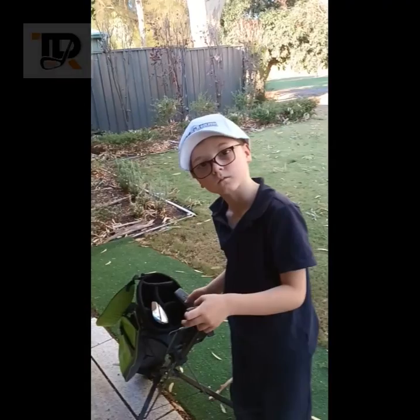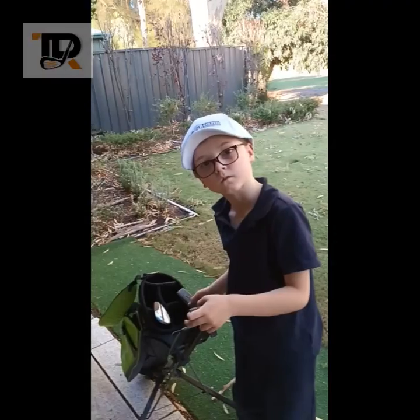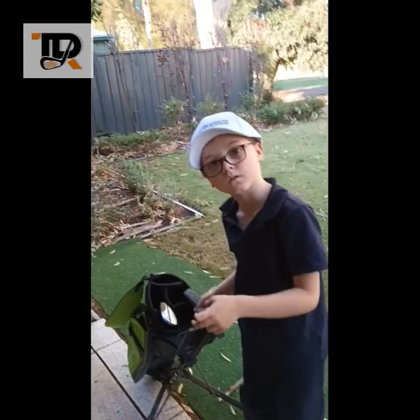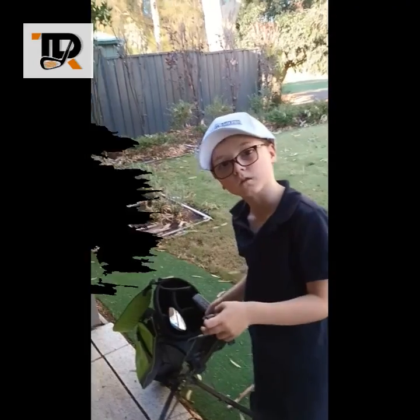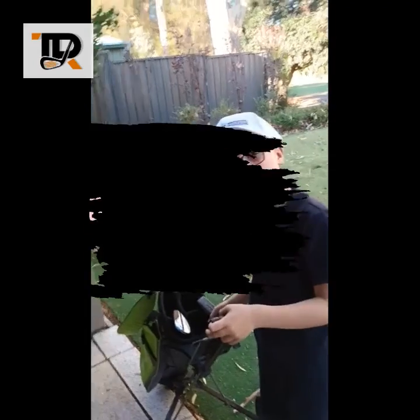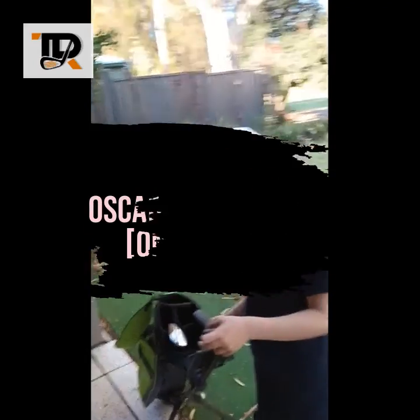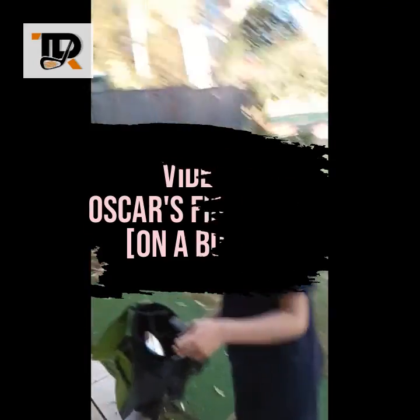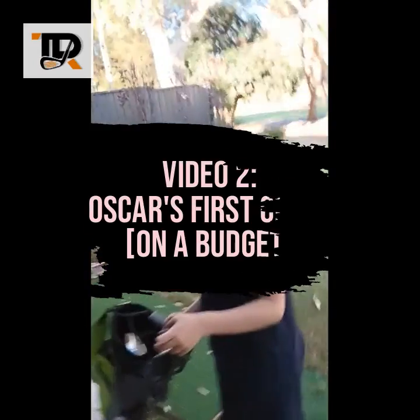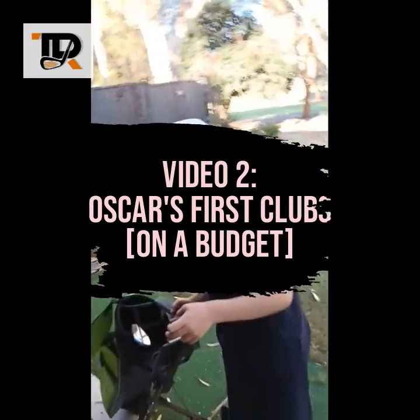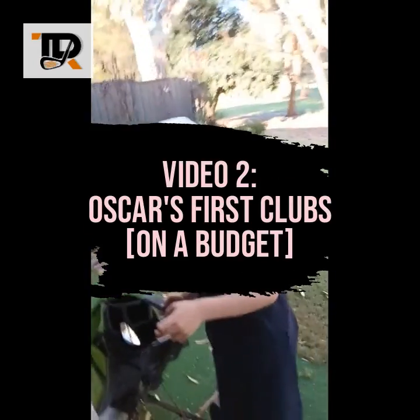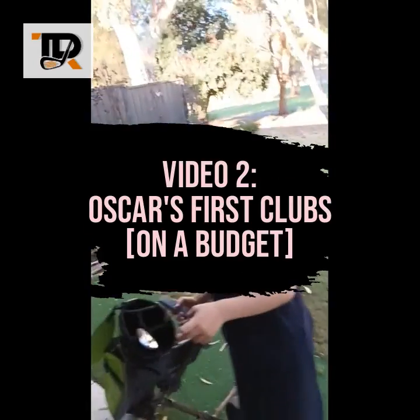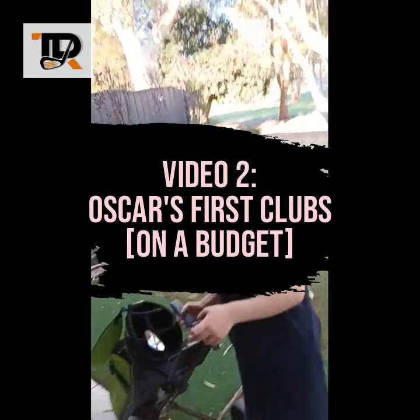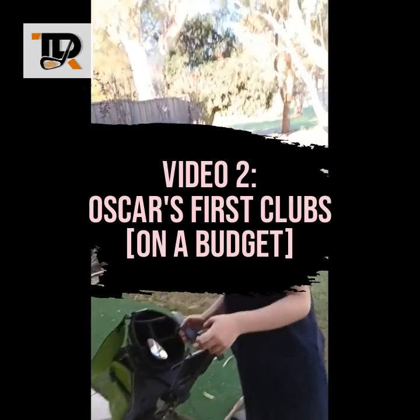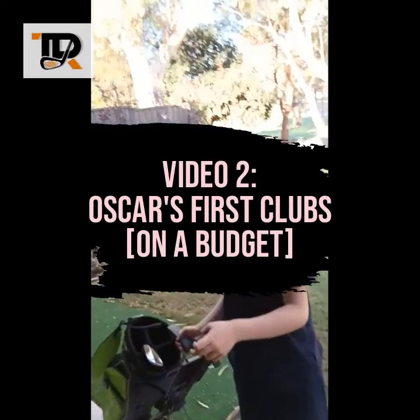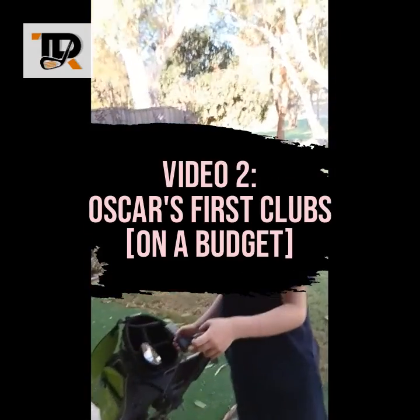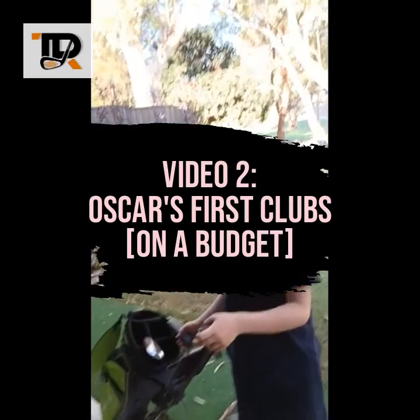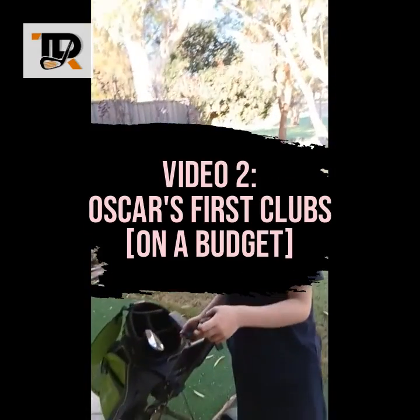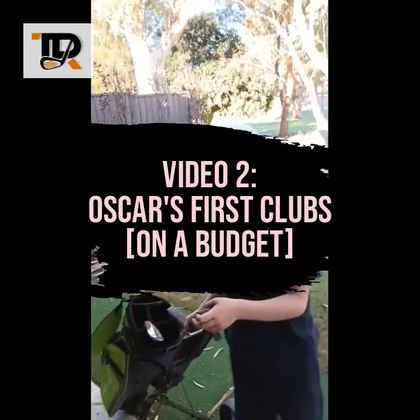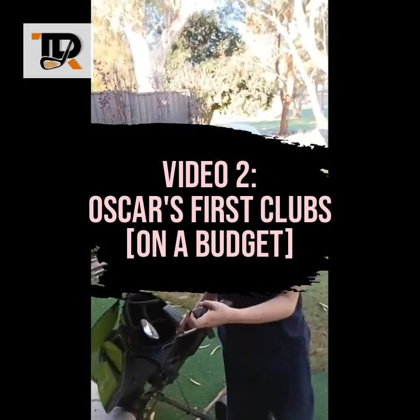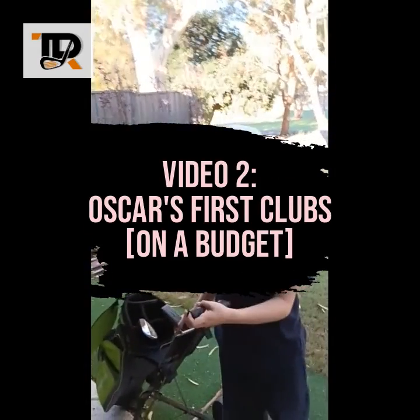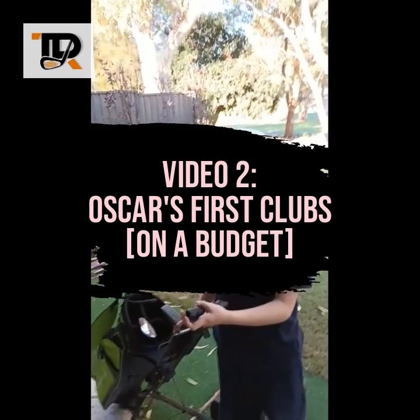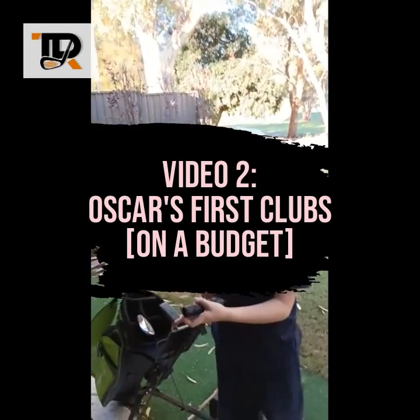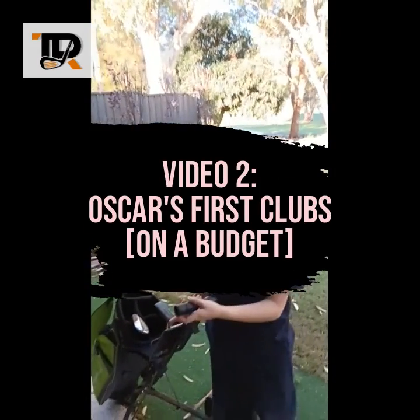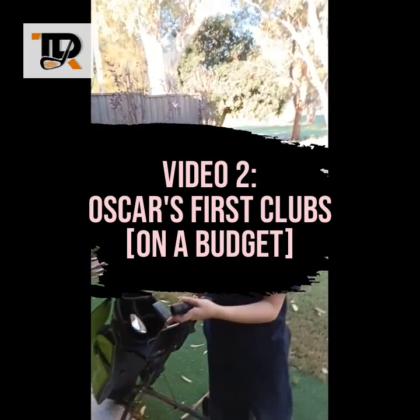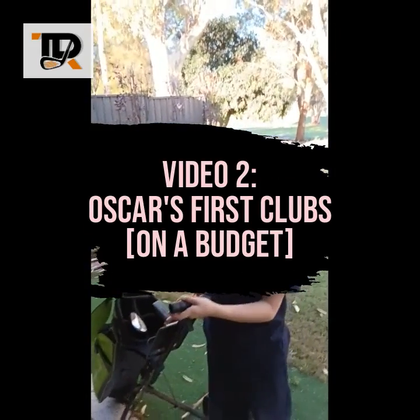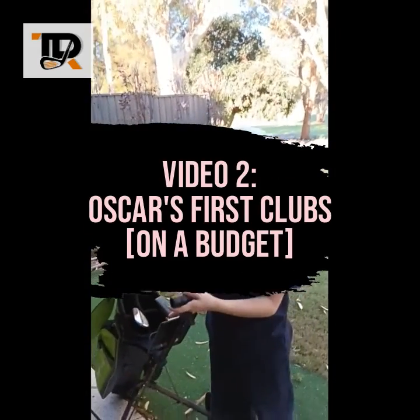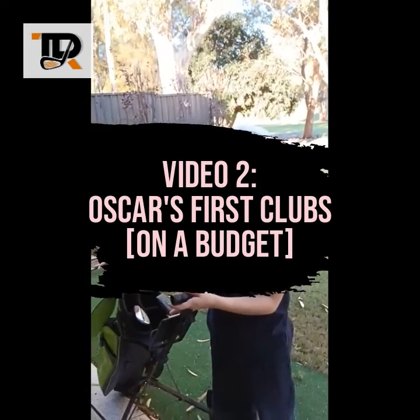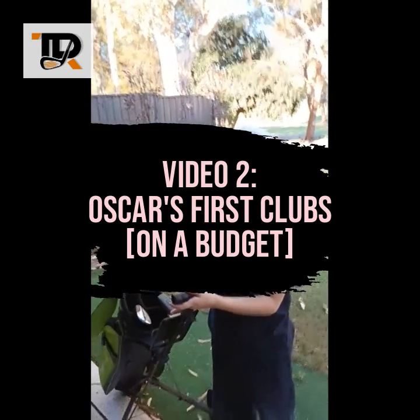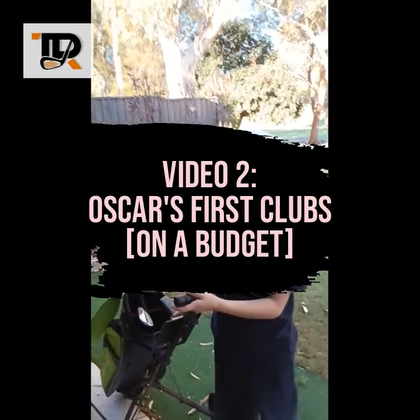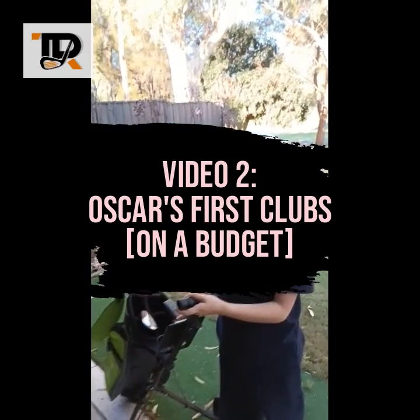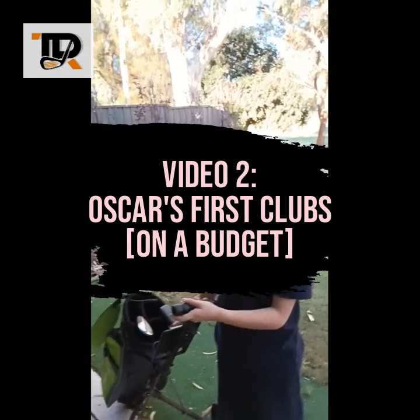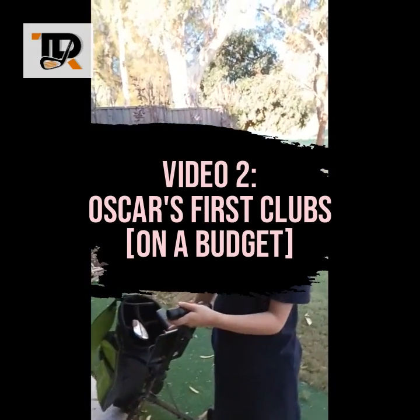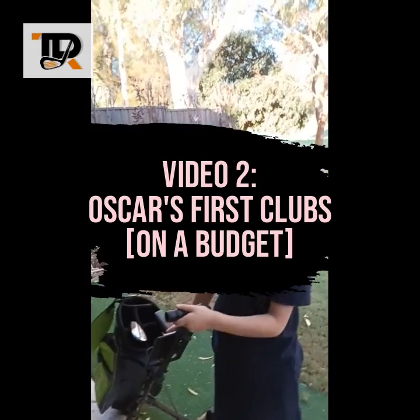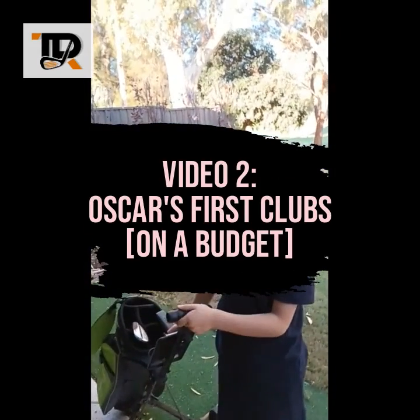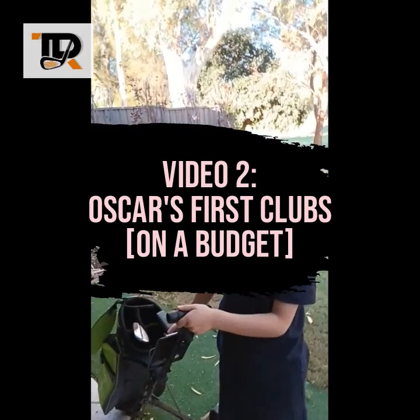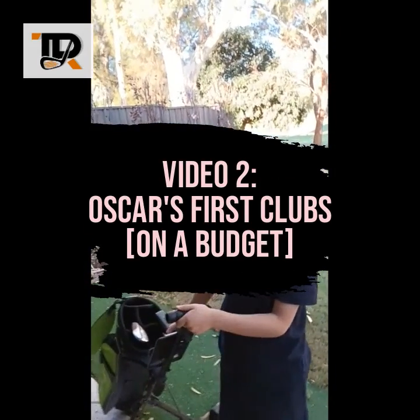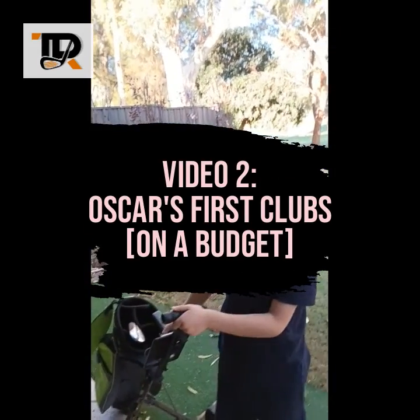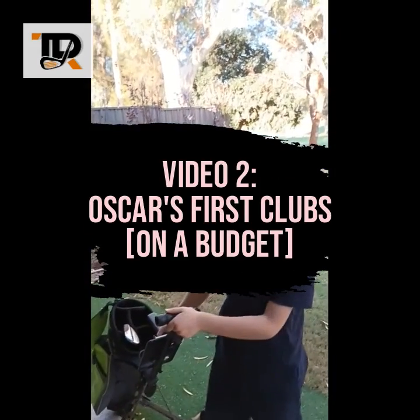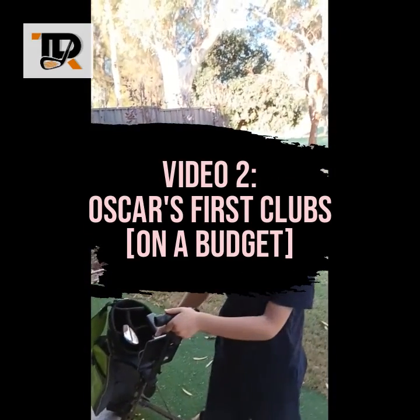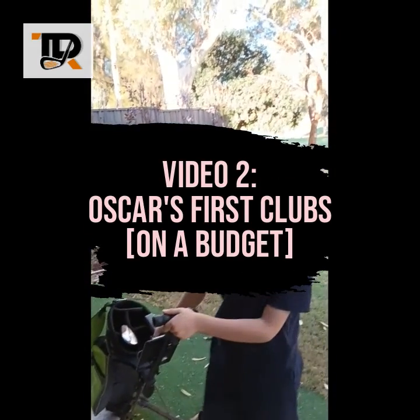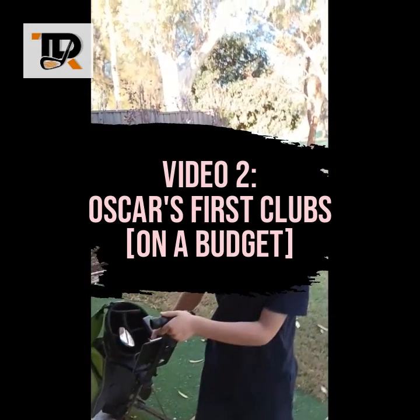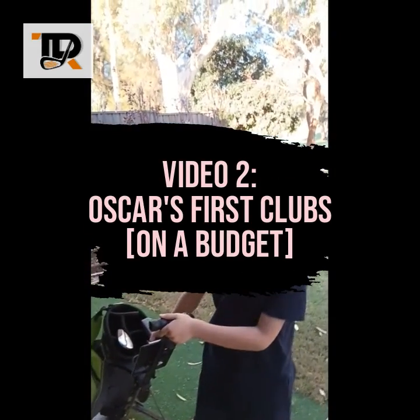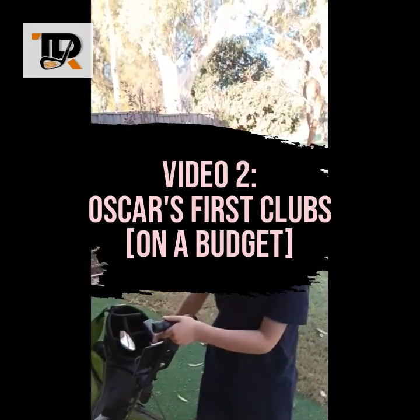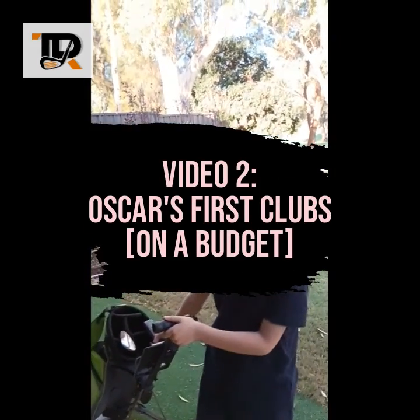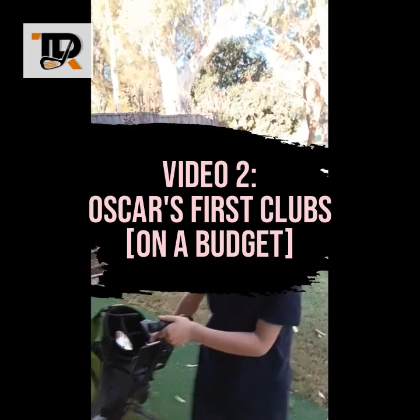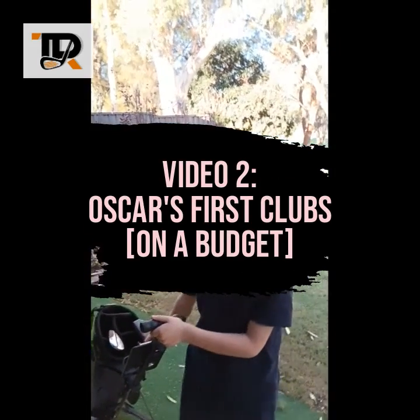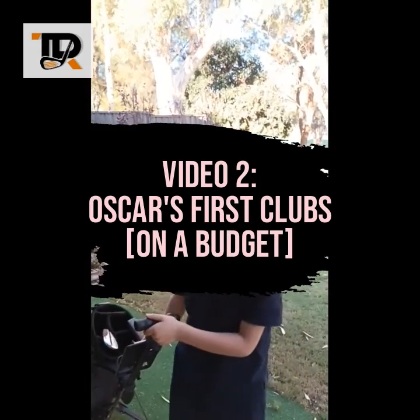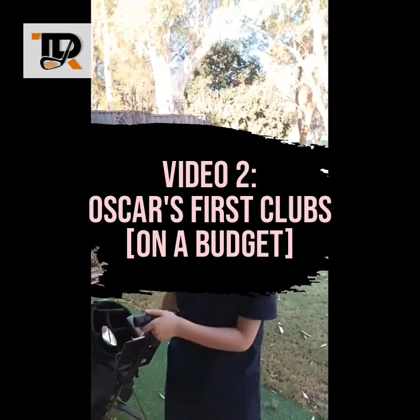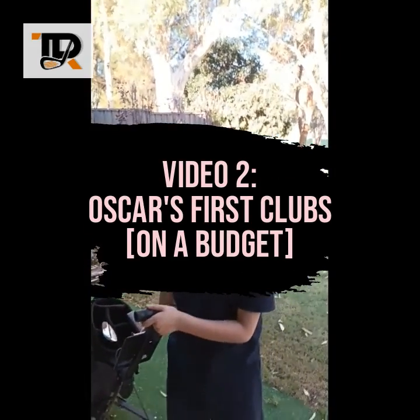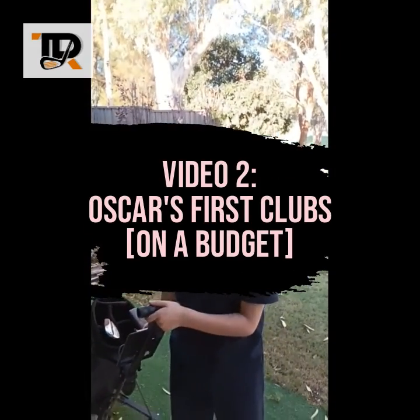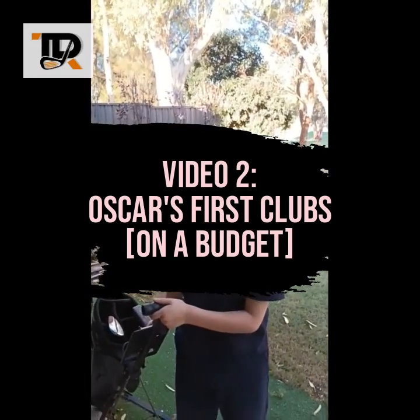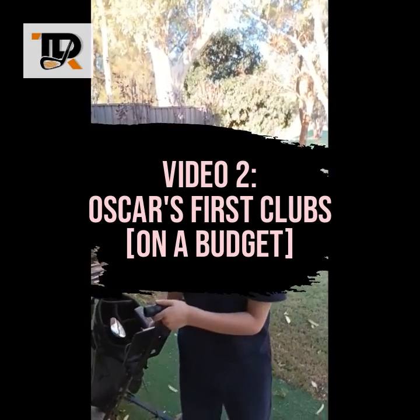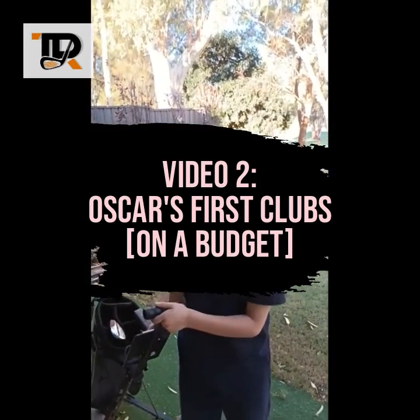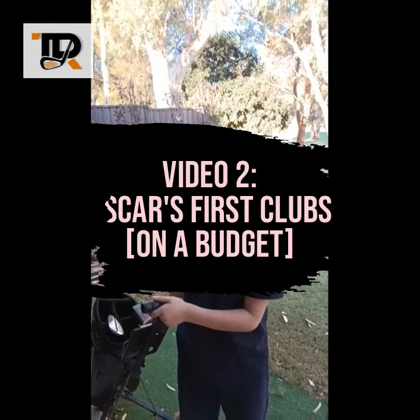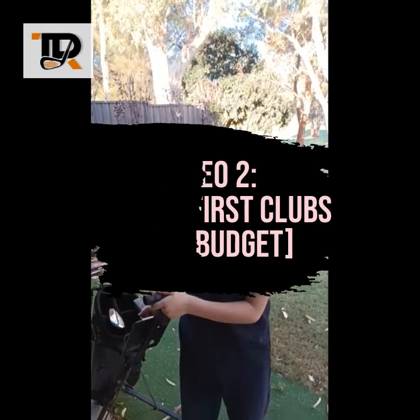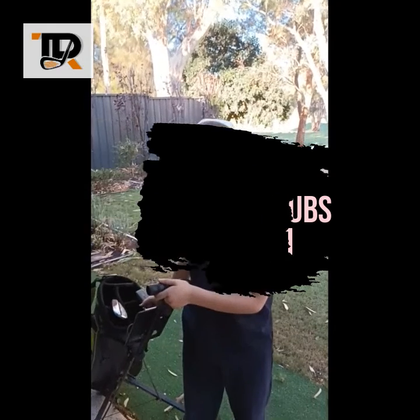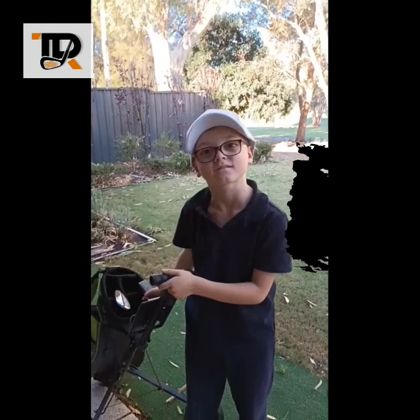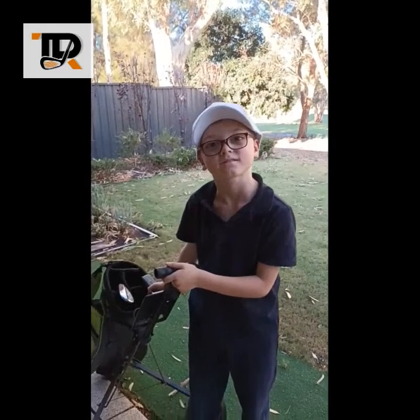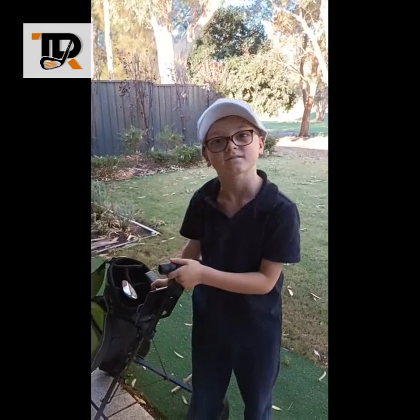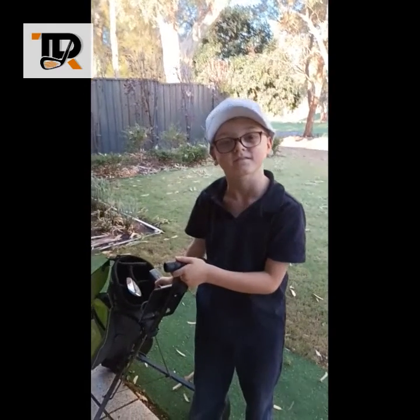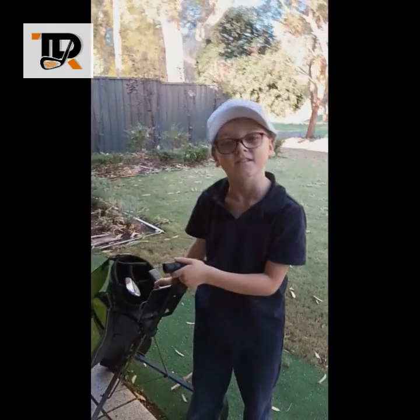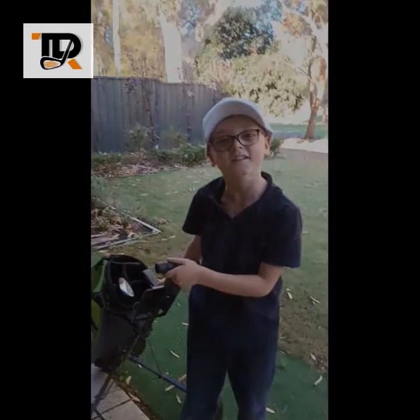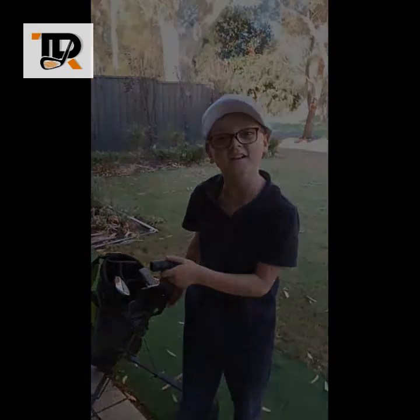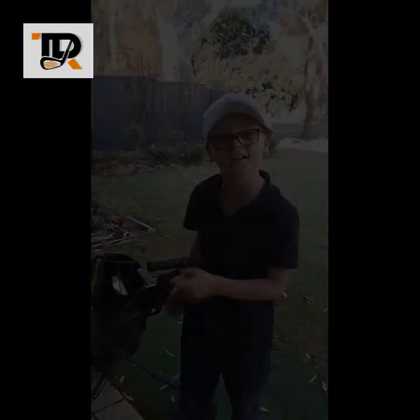Oscar just finished a cleaning over at Flakes Up Hill Golf Club with Sarah, and it was a good cleaning for six weeks.